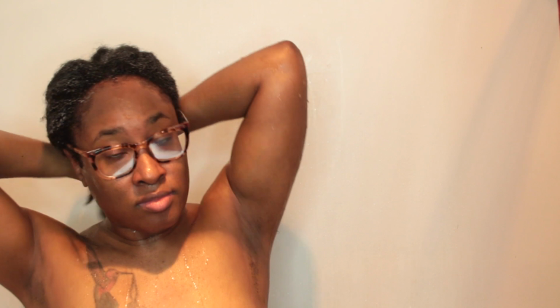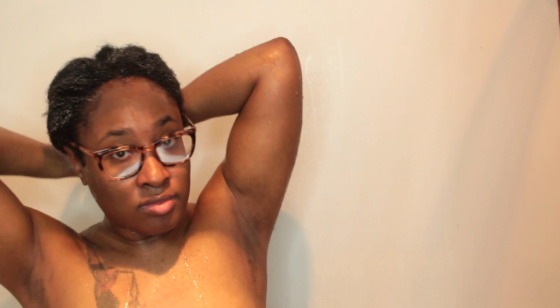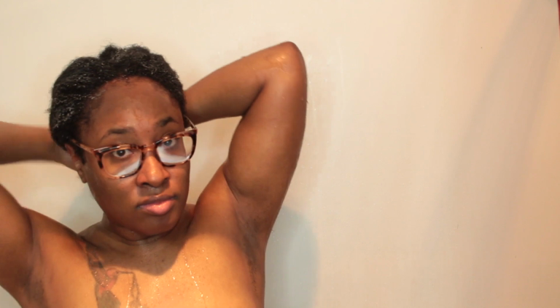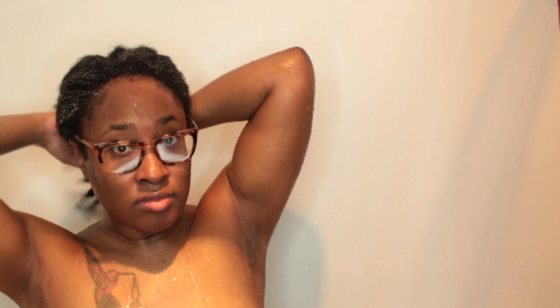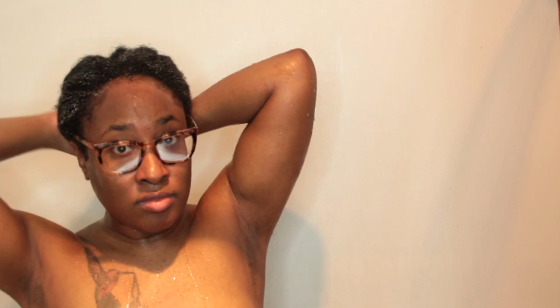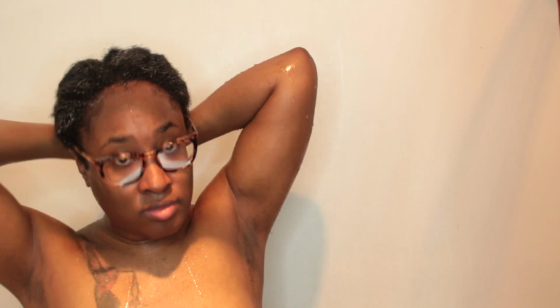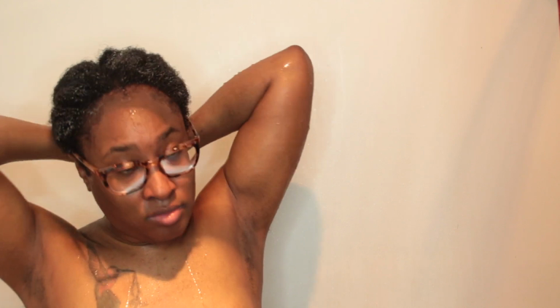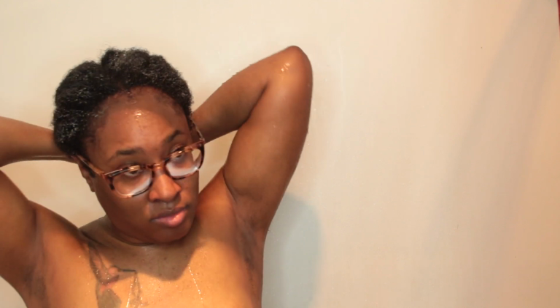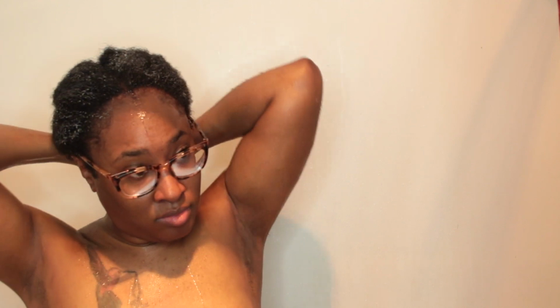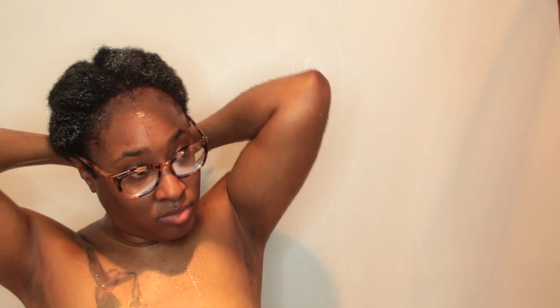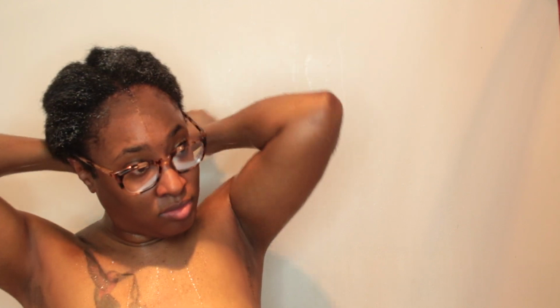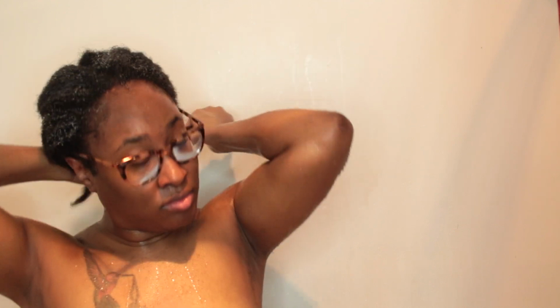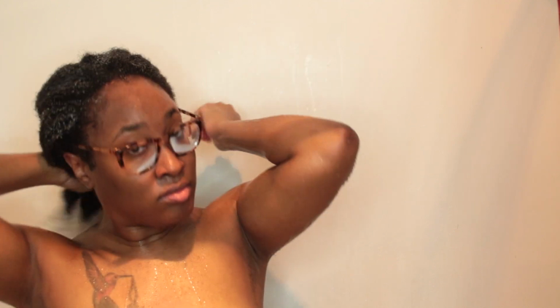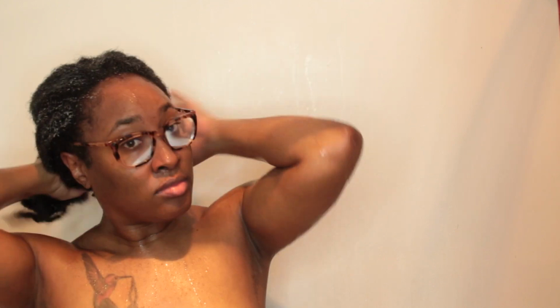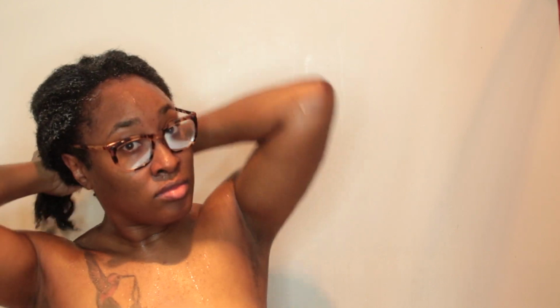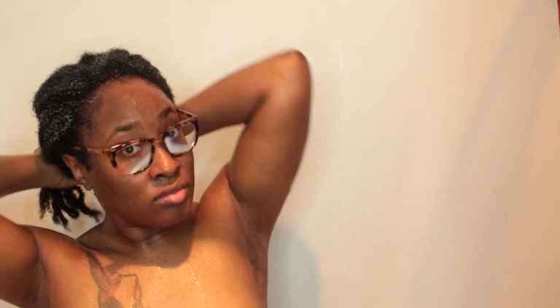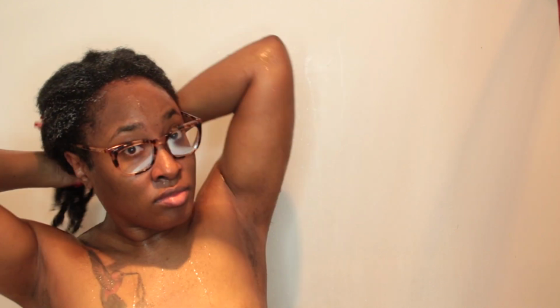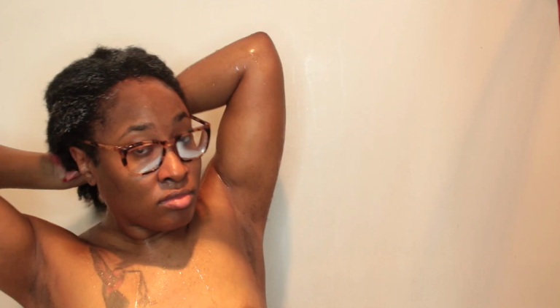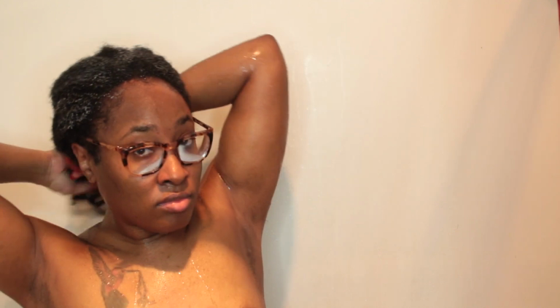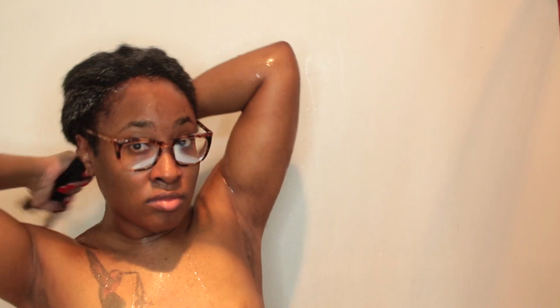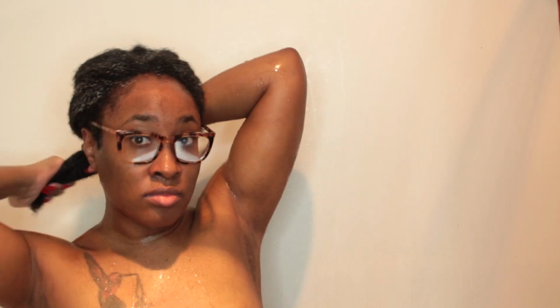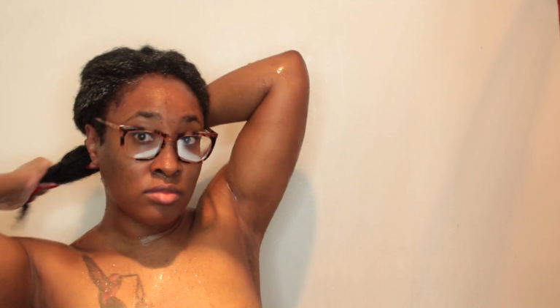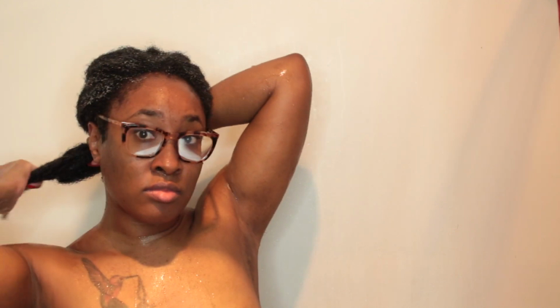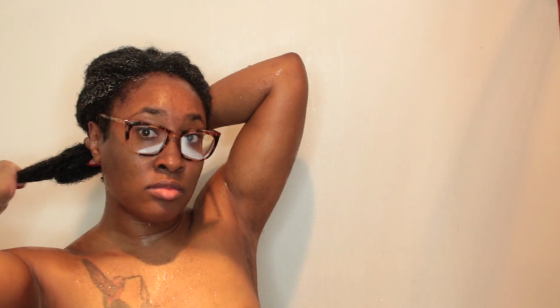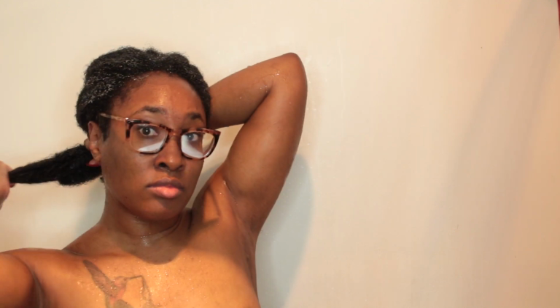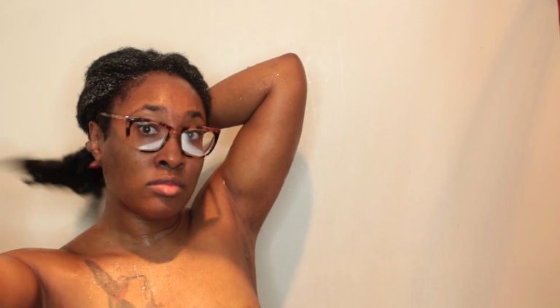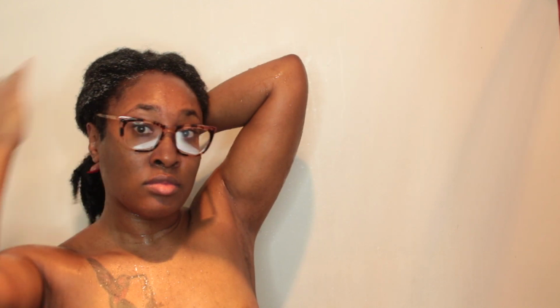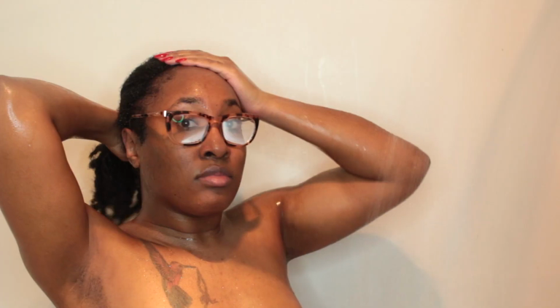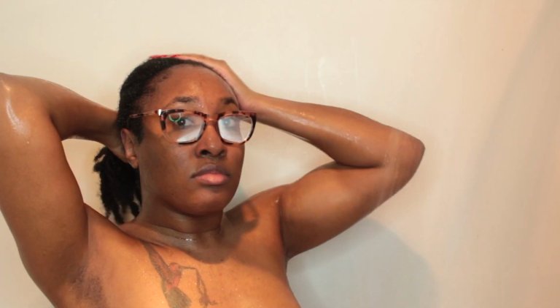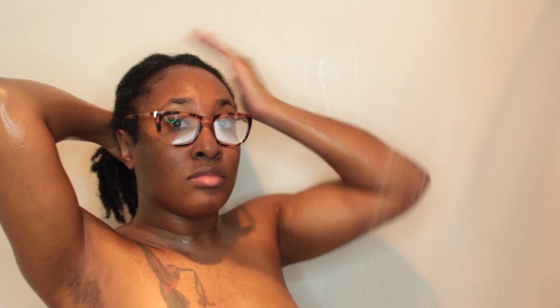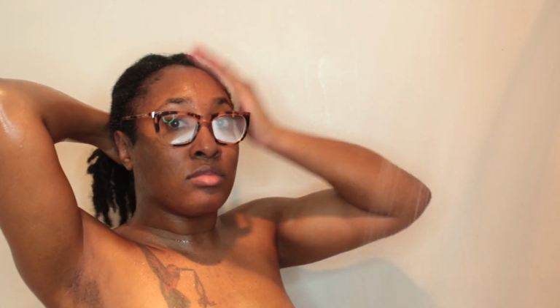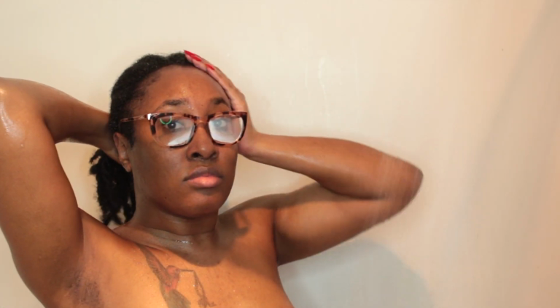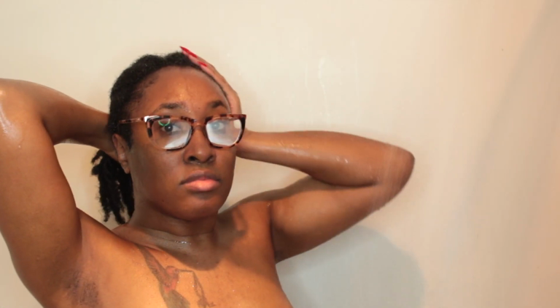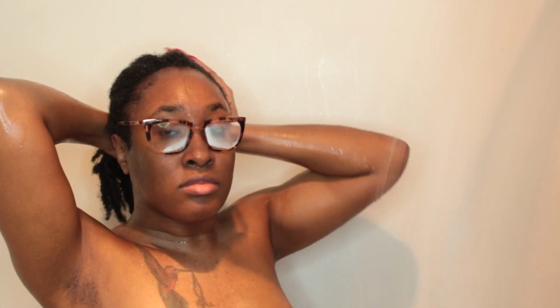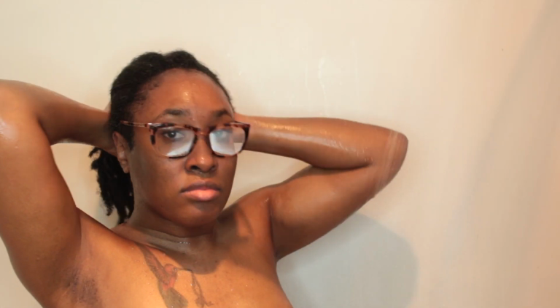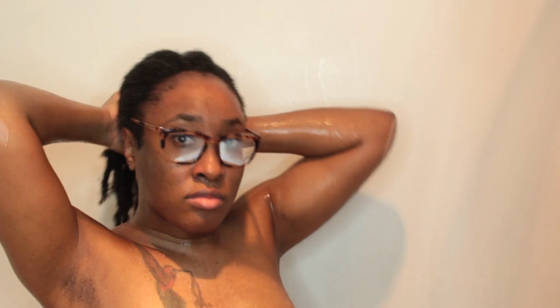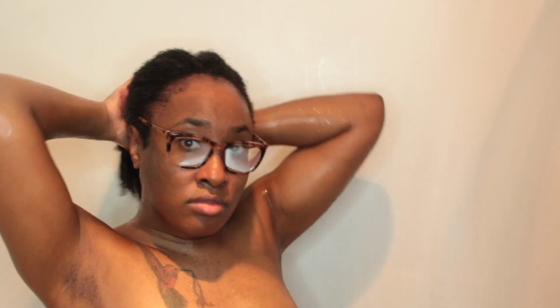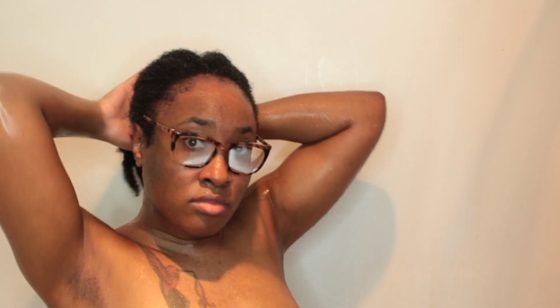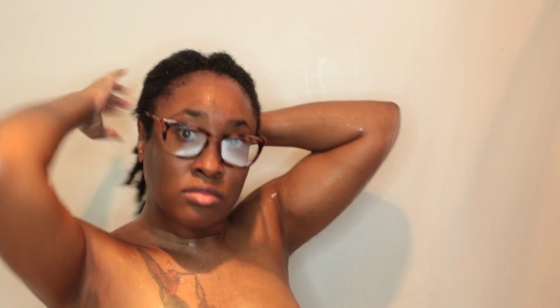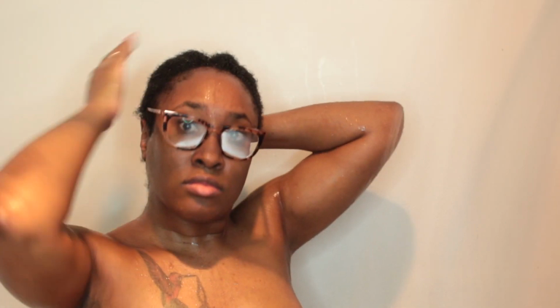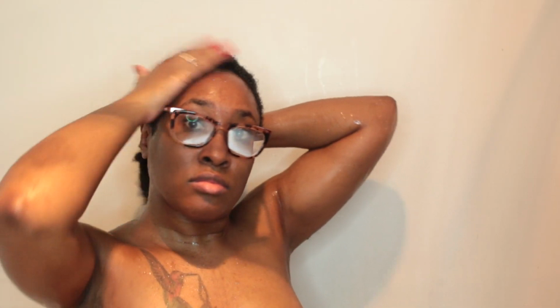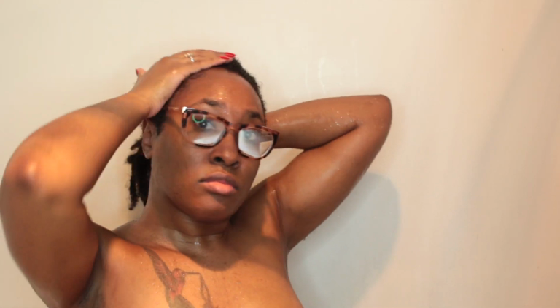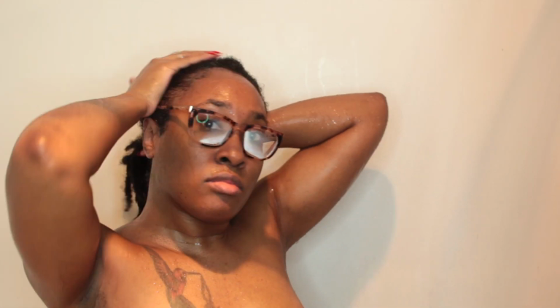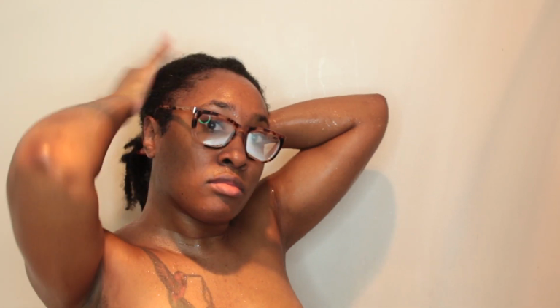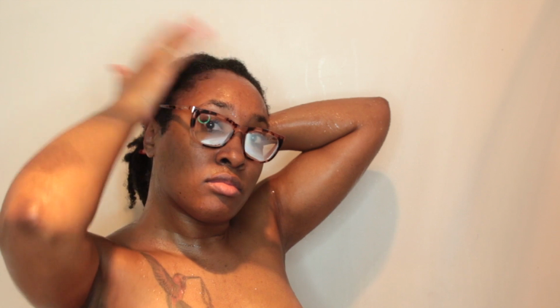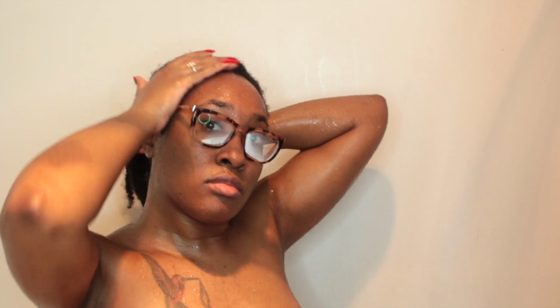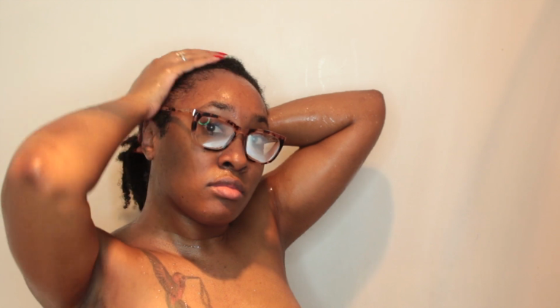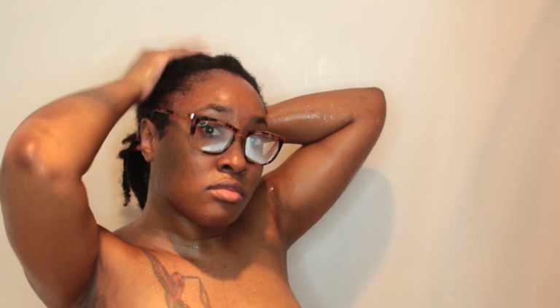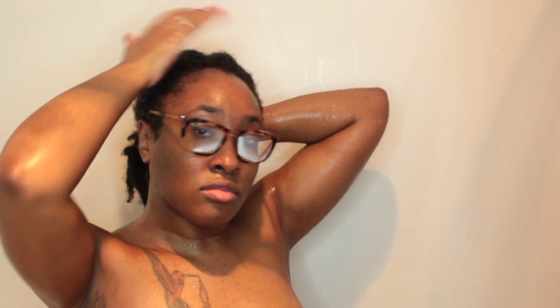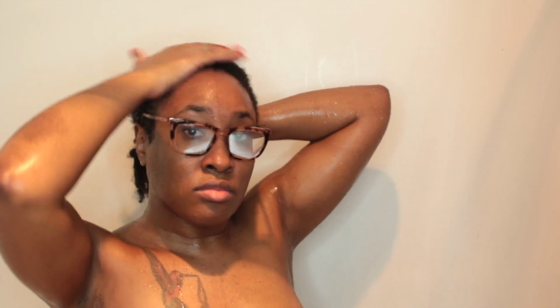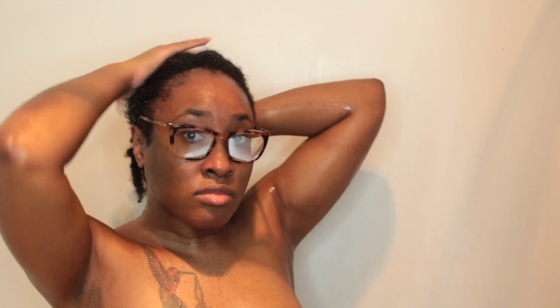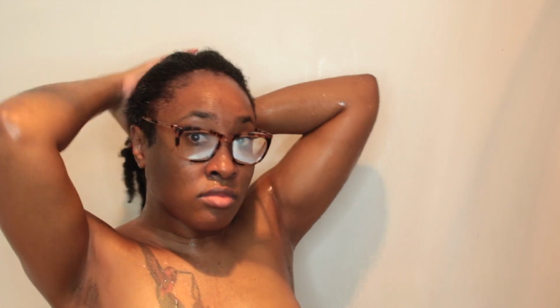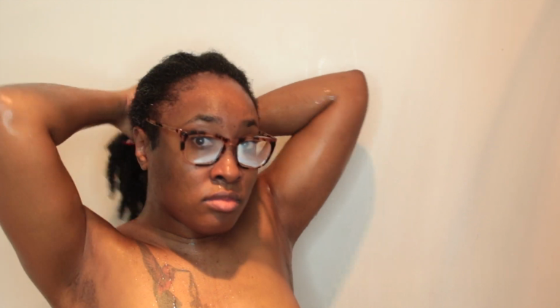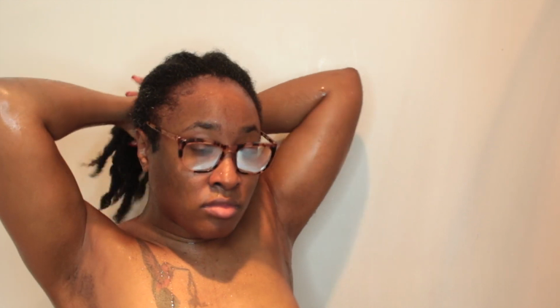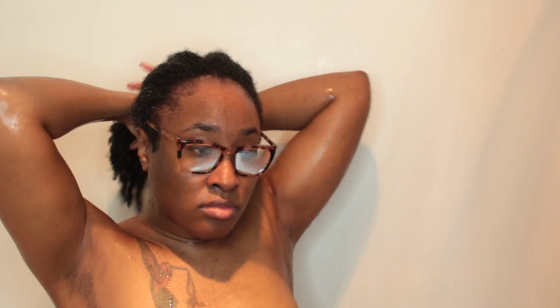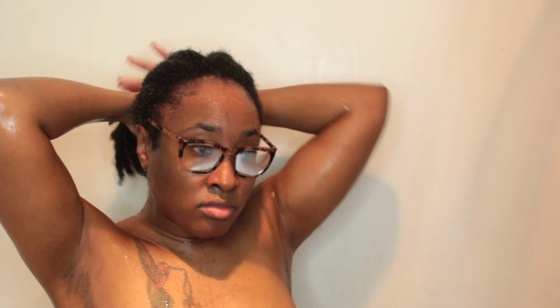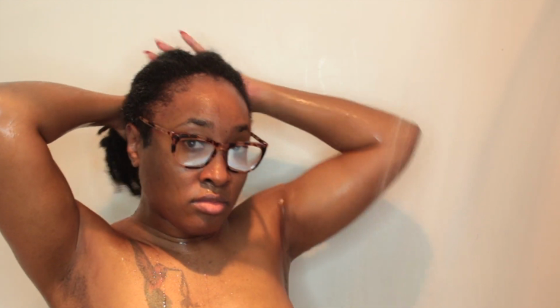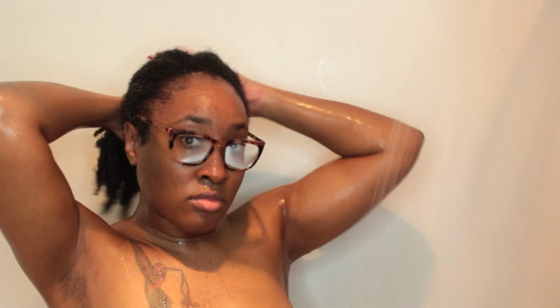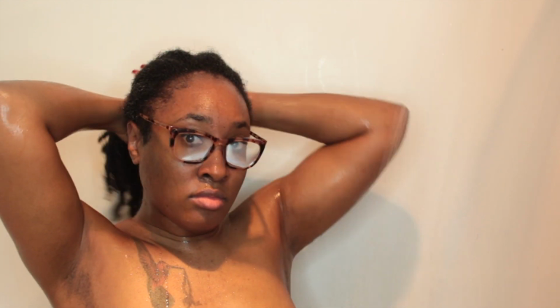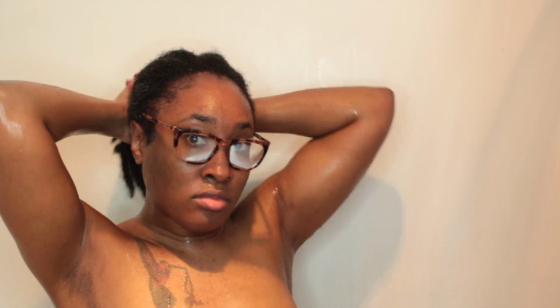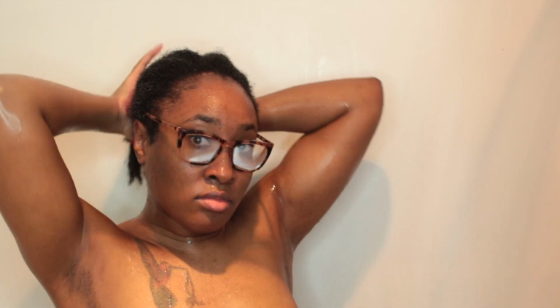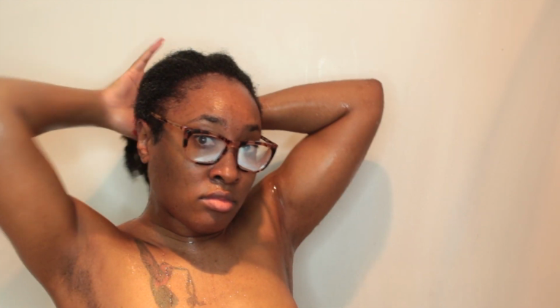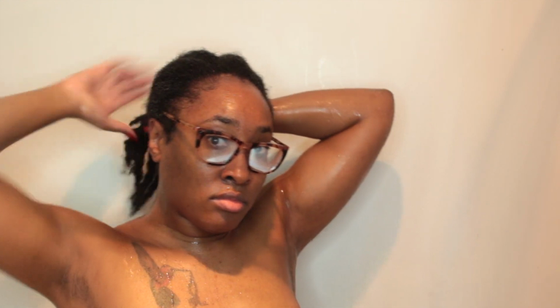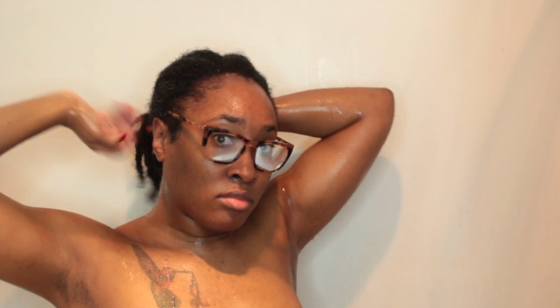Now I'm just taking that conditioner and putting it all through my hair. I start on my edges first and then I work it through the rest of my hair.